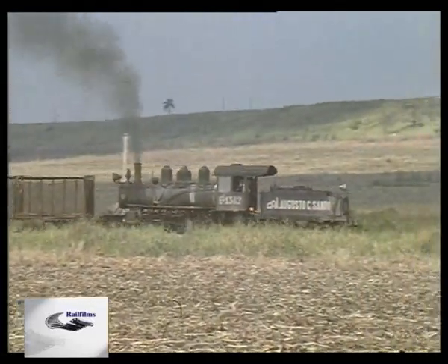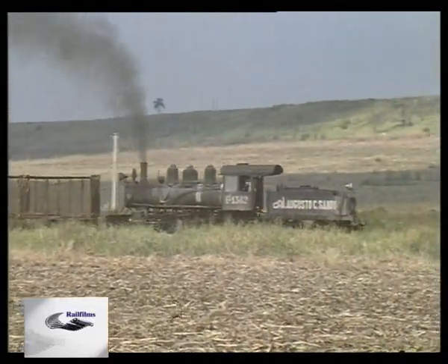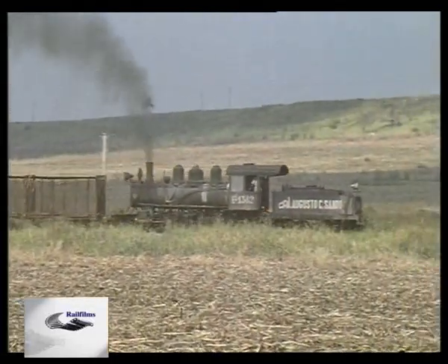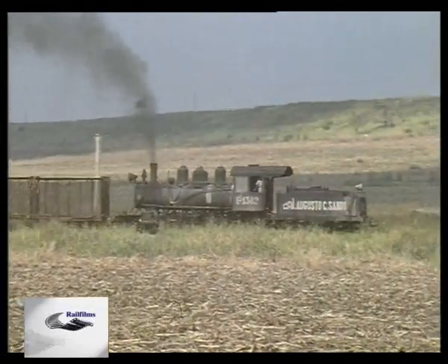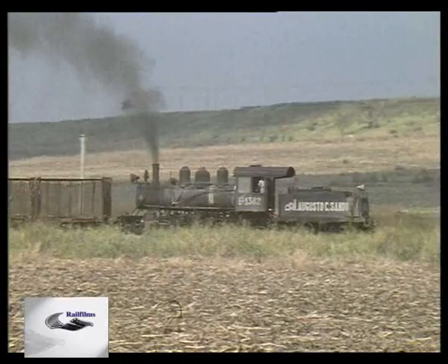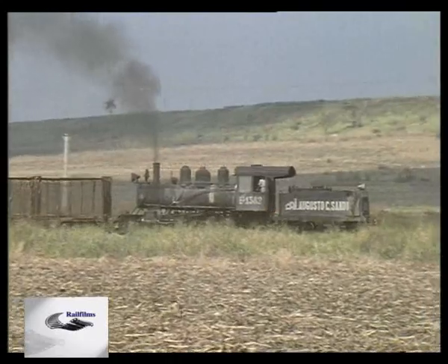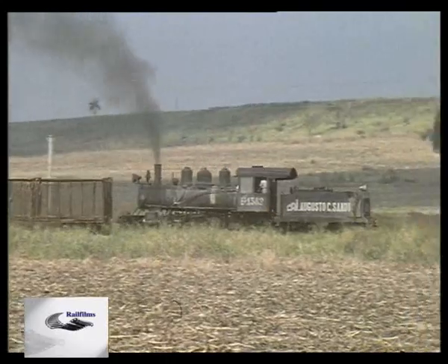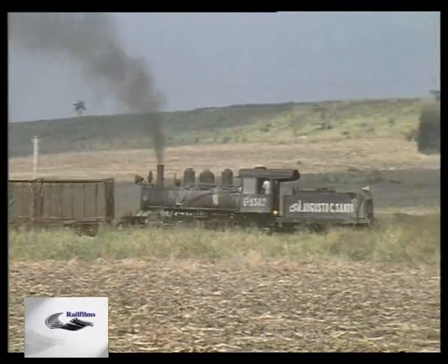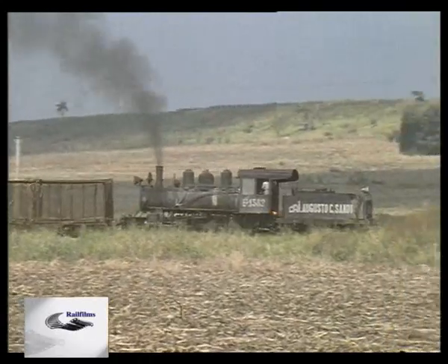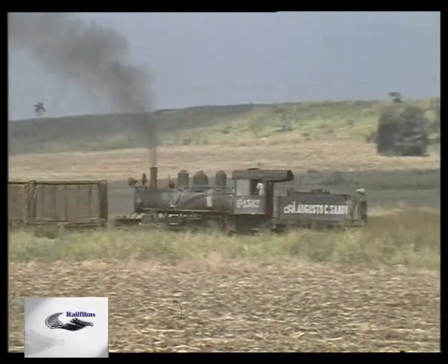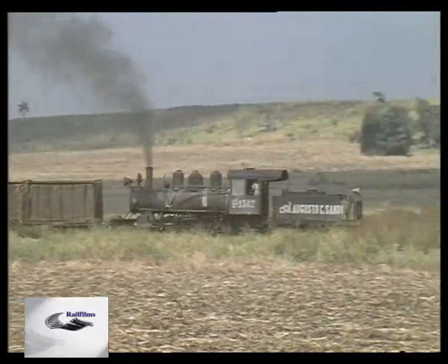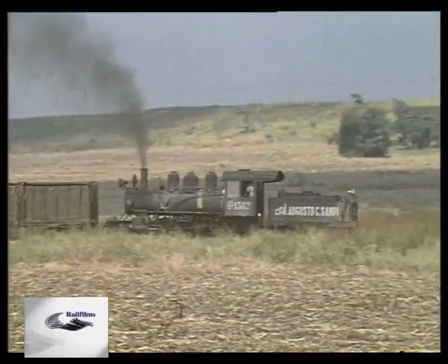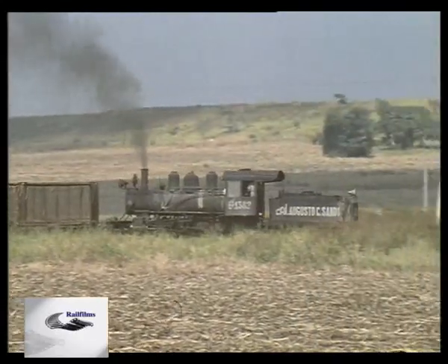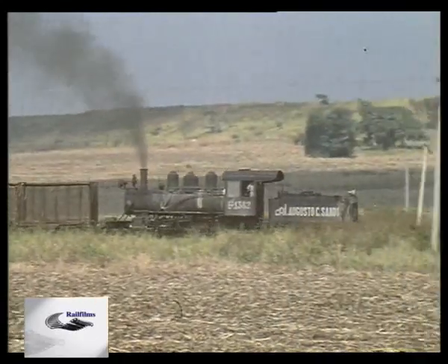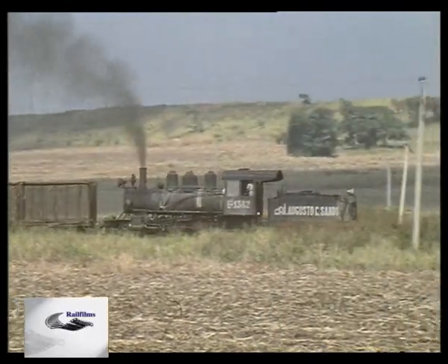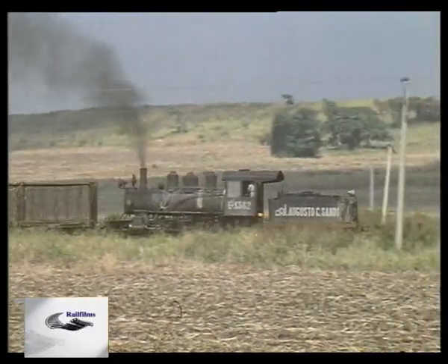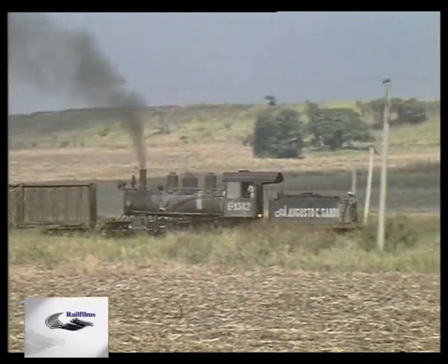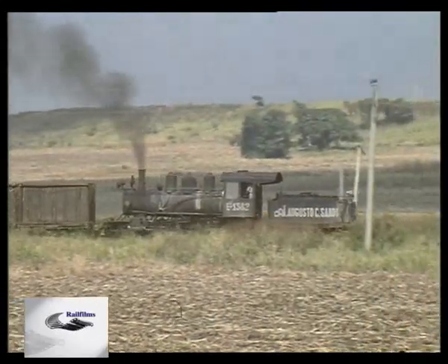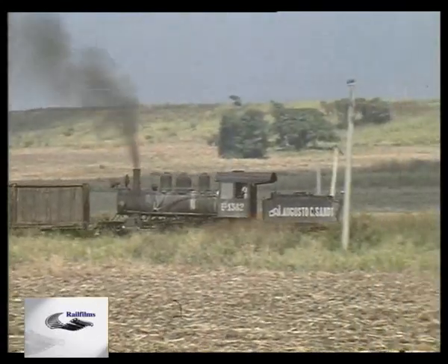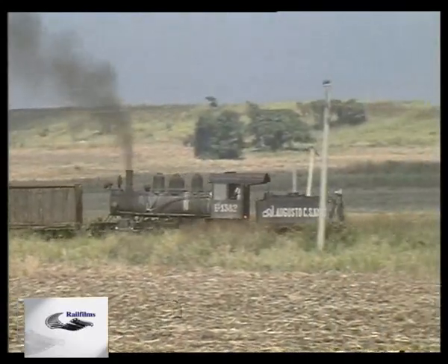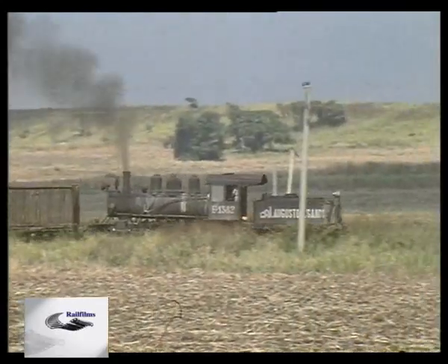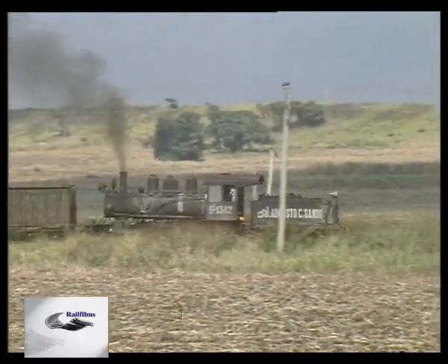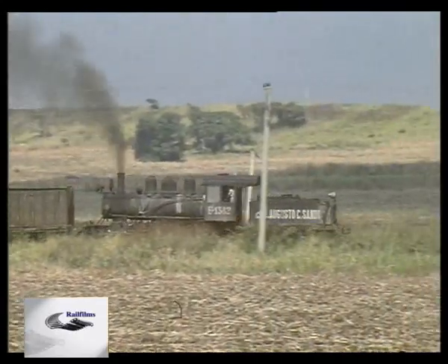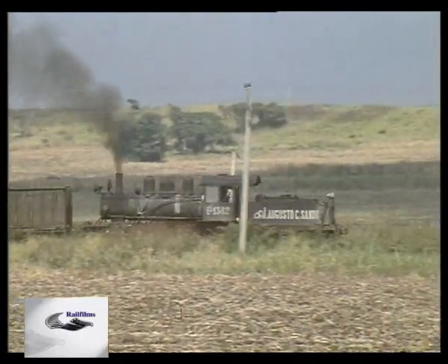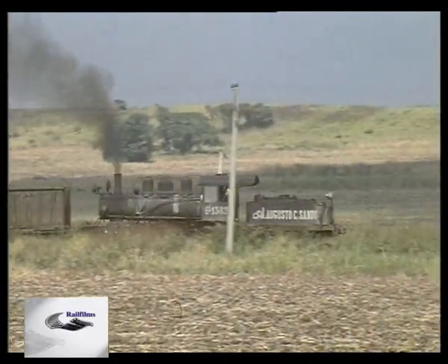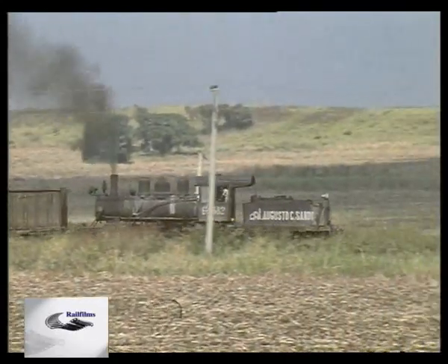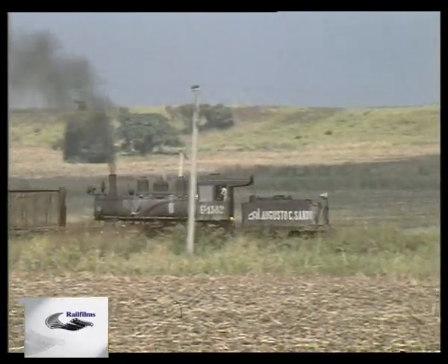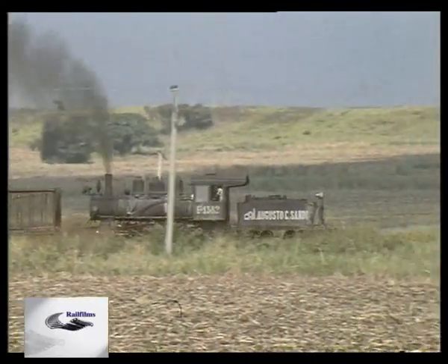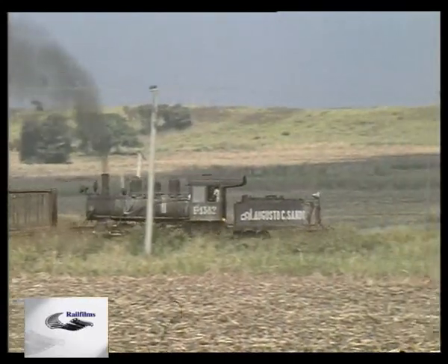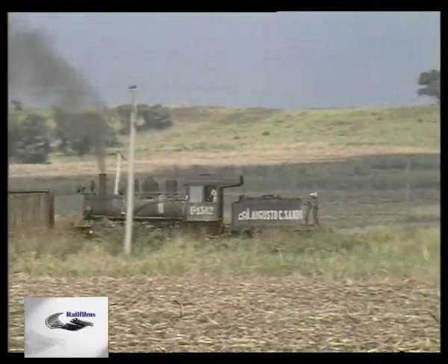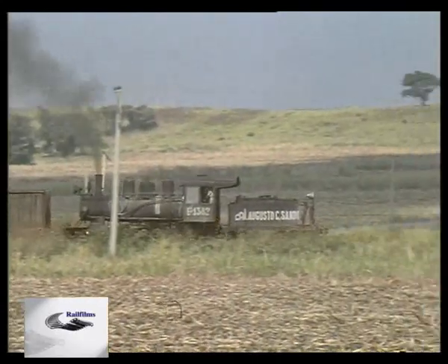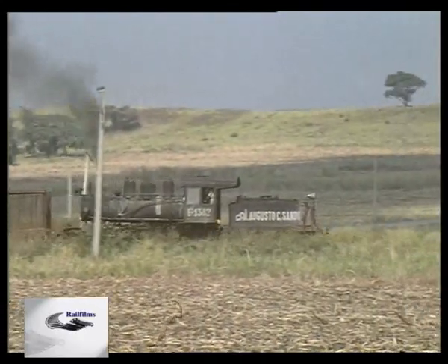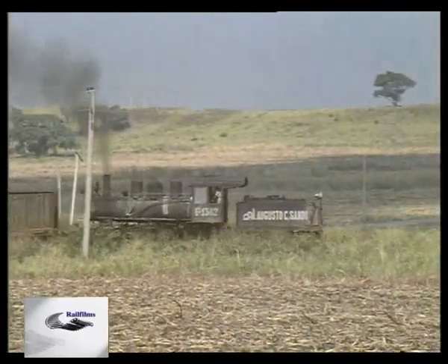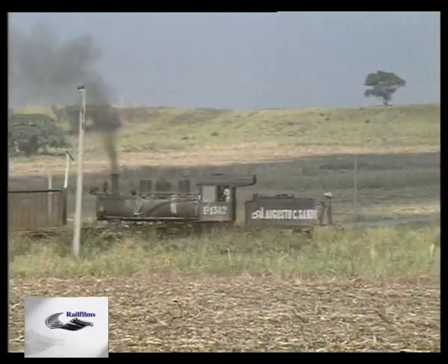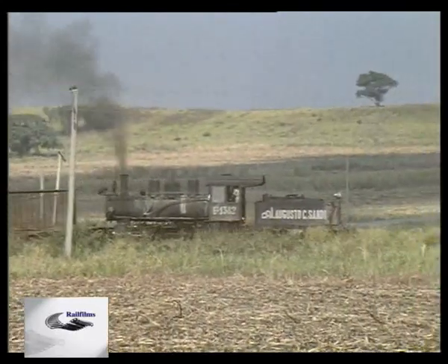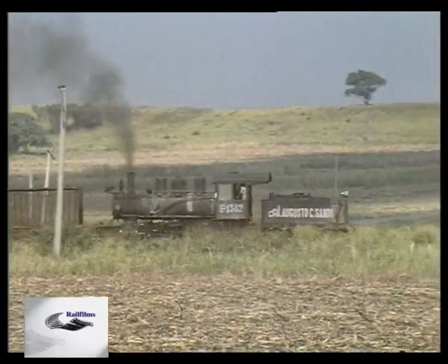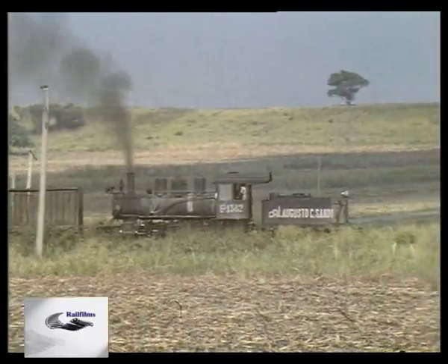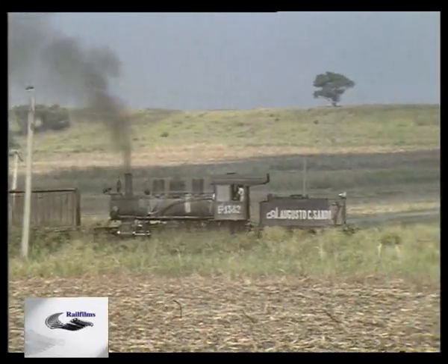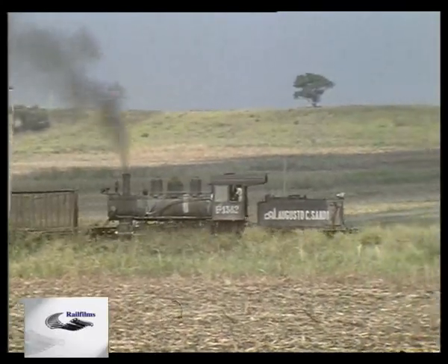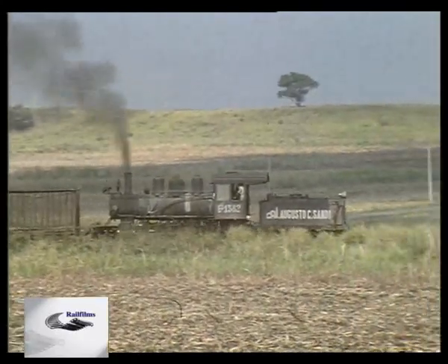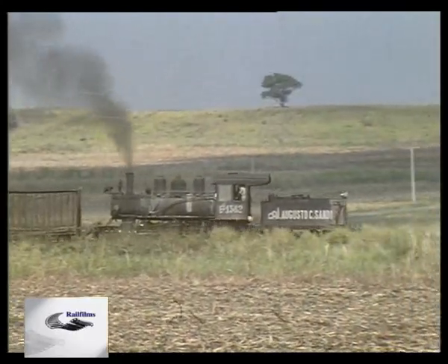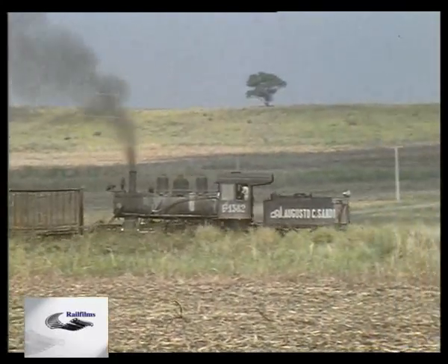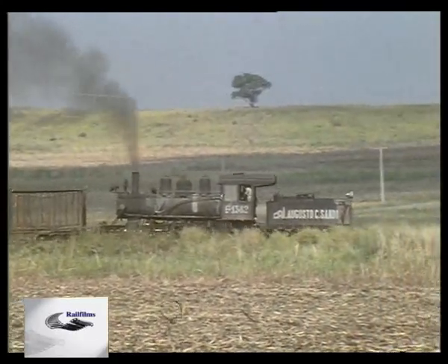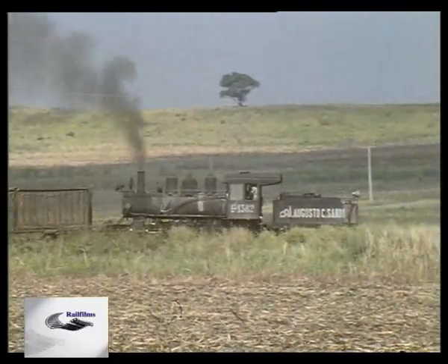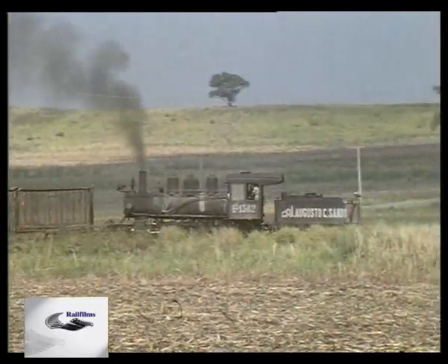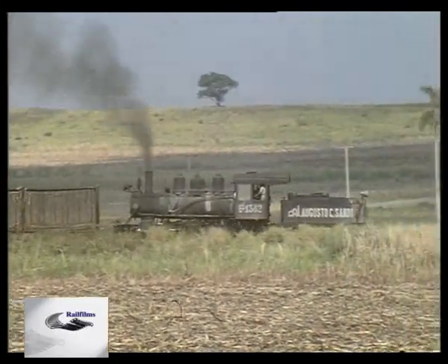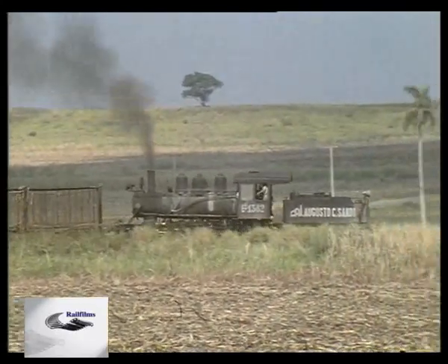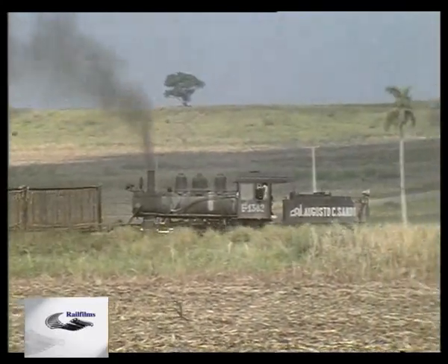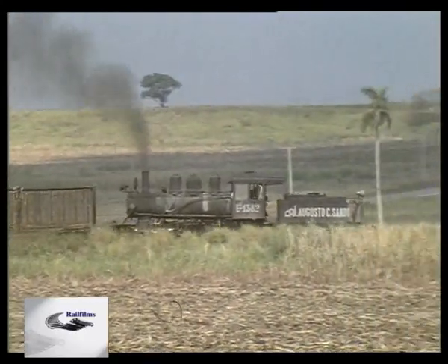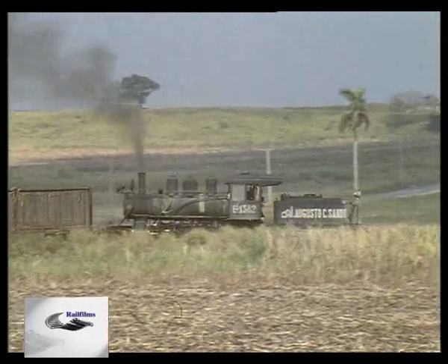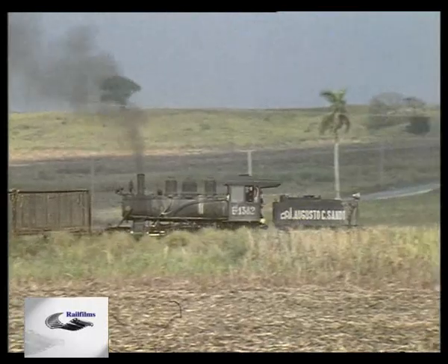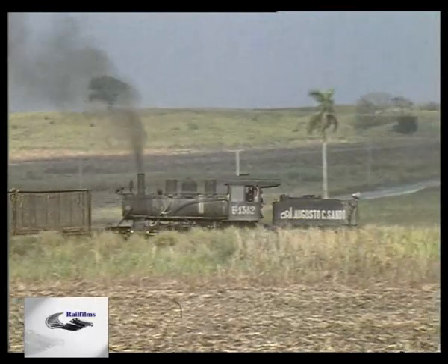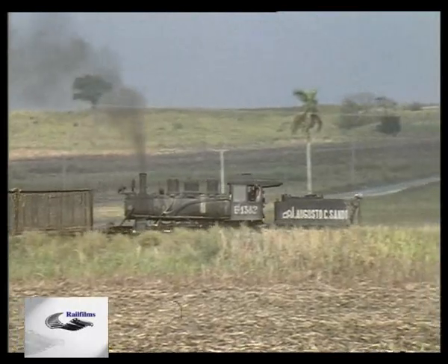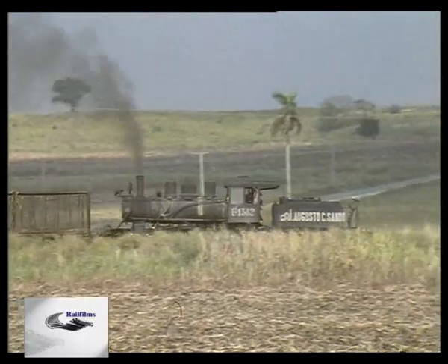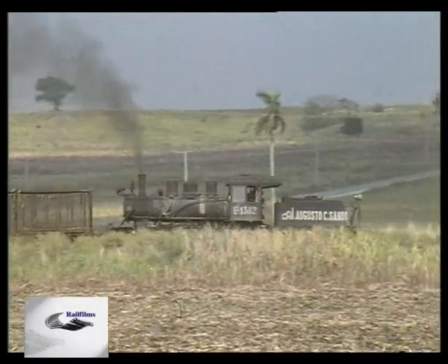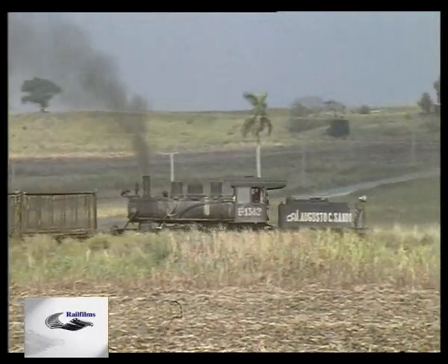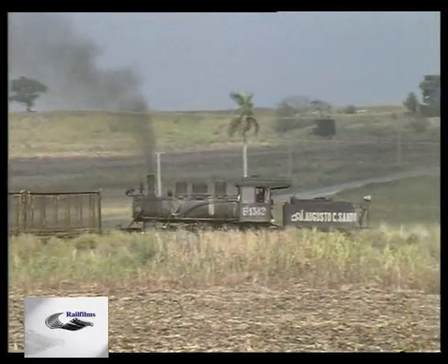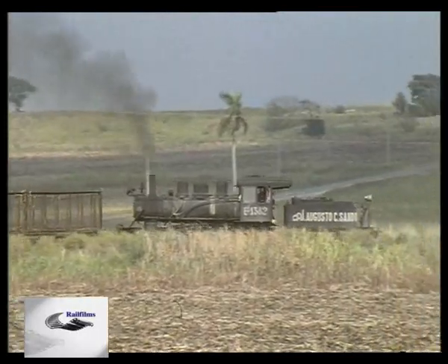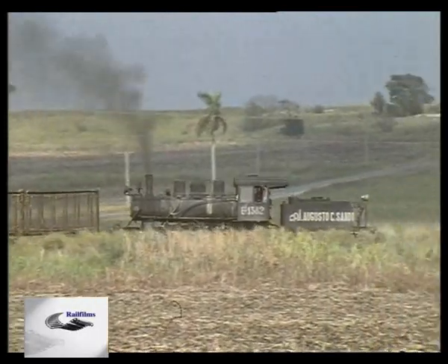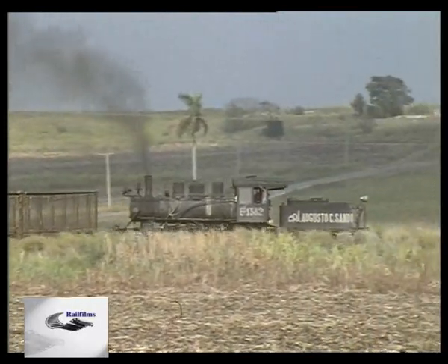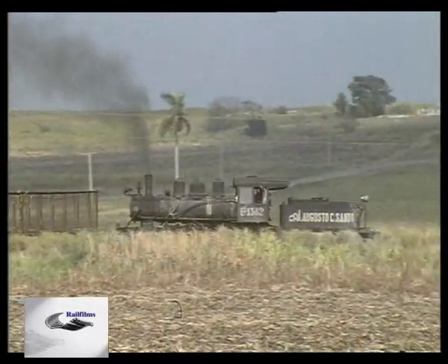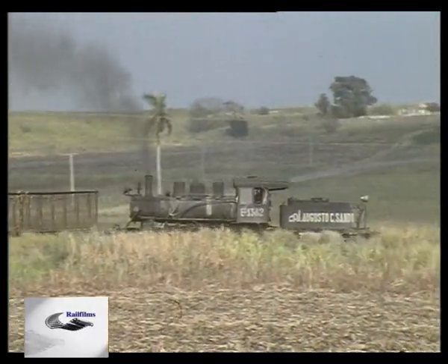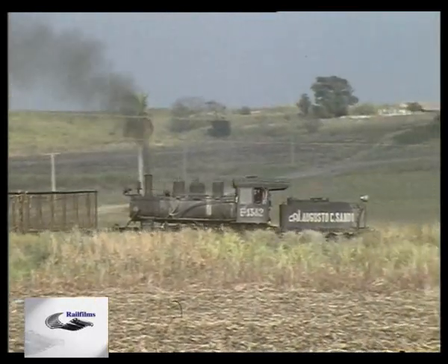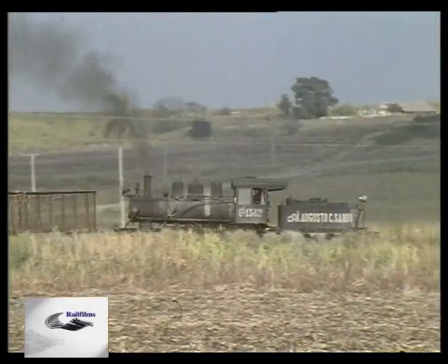But most of the line's work is handled by 1382, a 1915-built Baldwin 2-8-0.